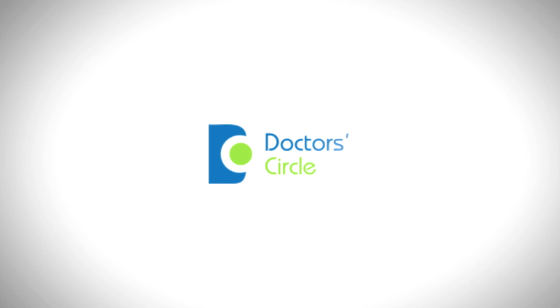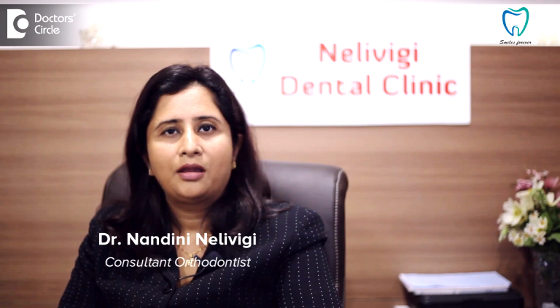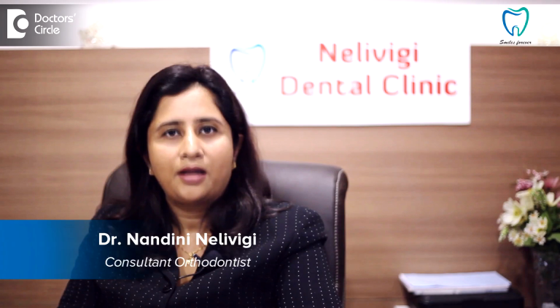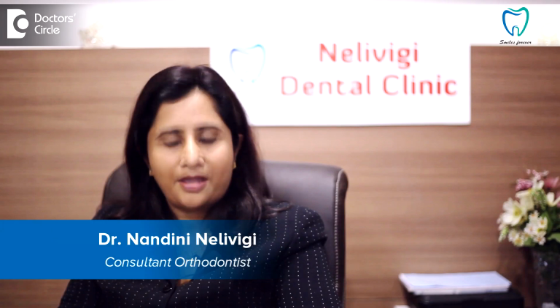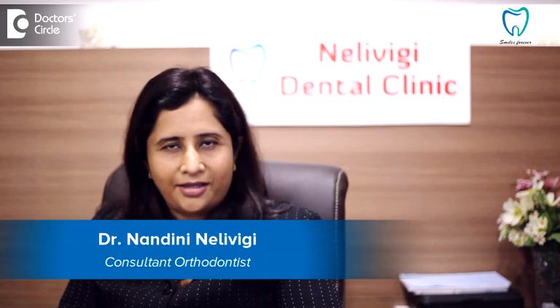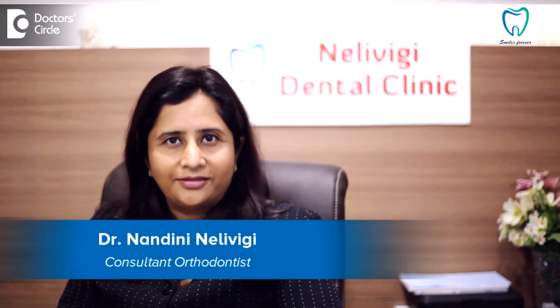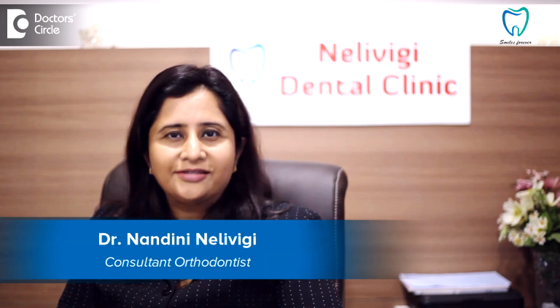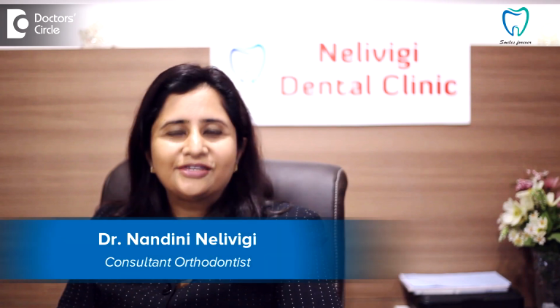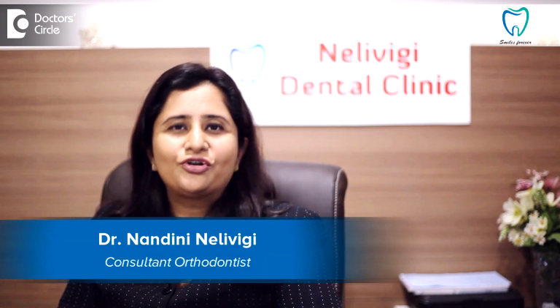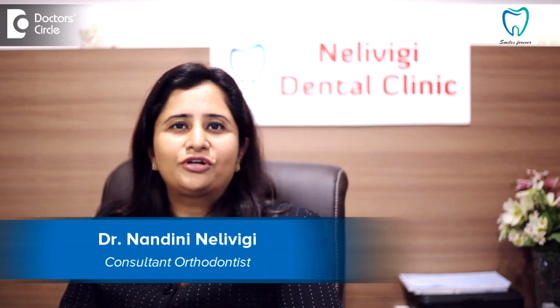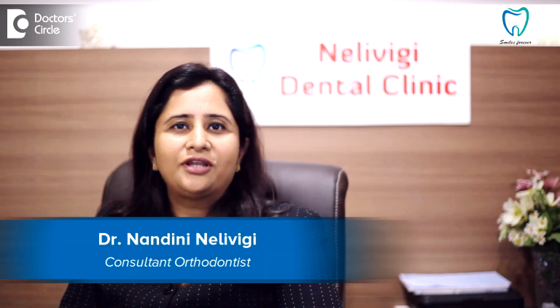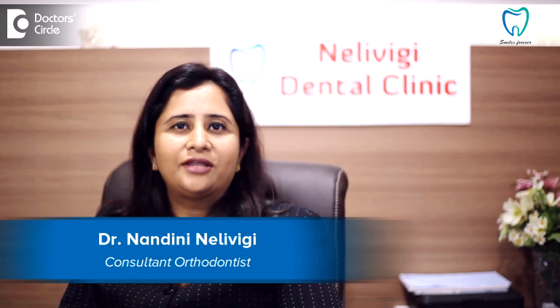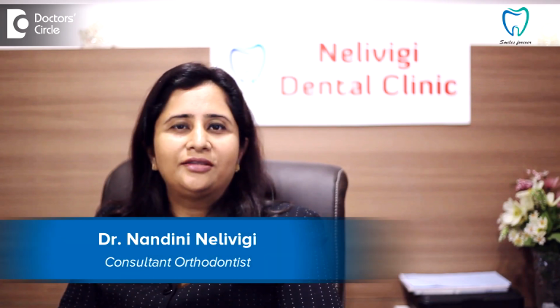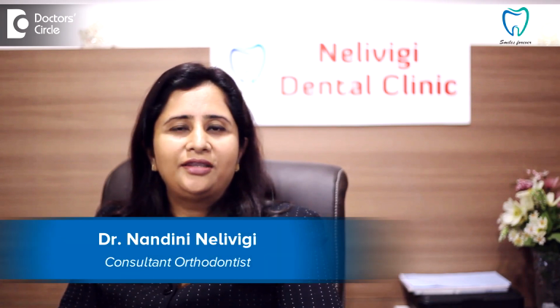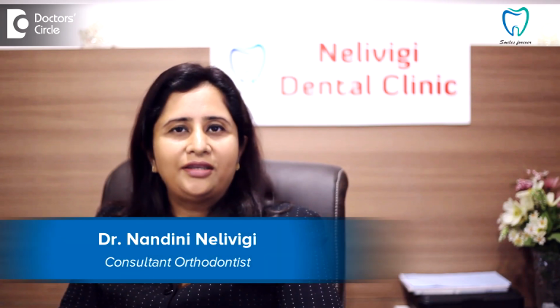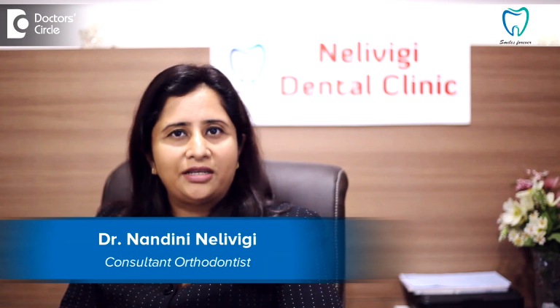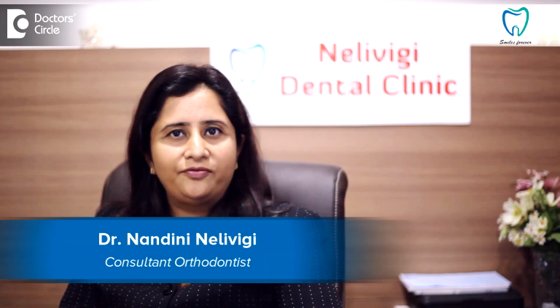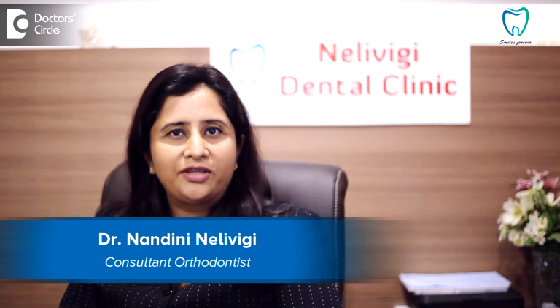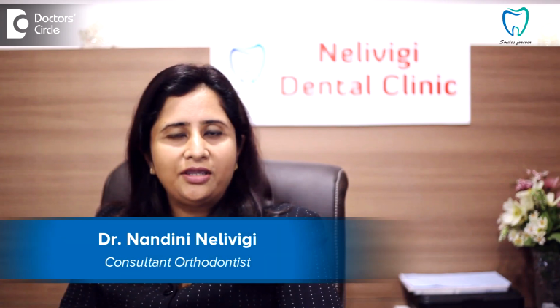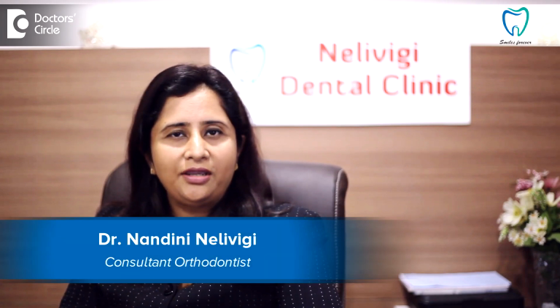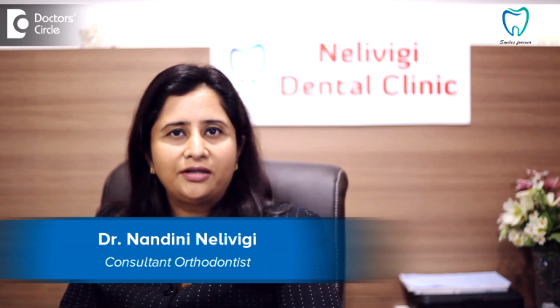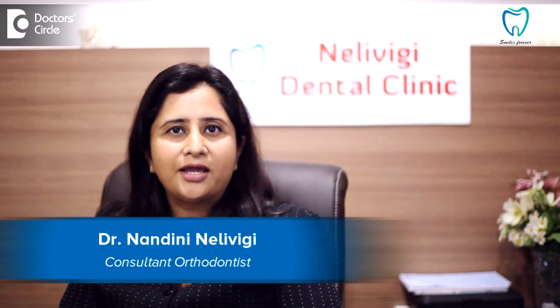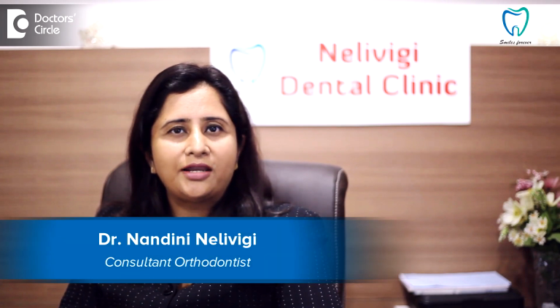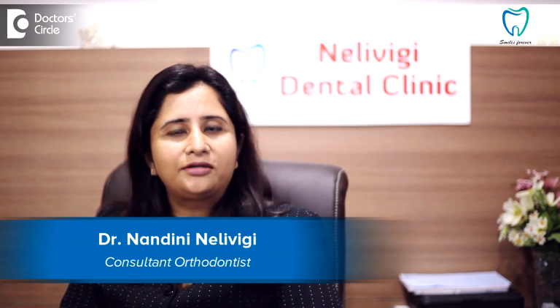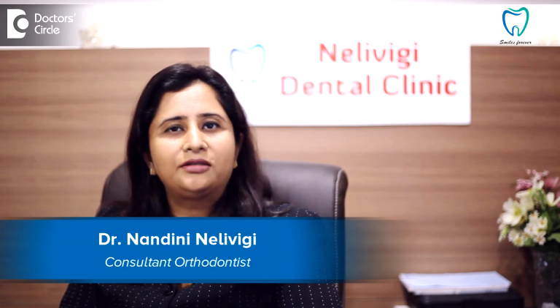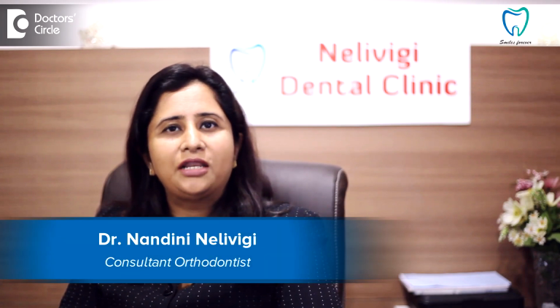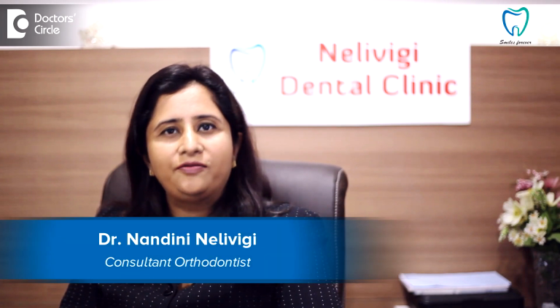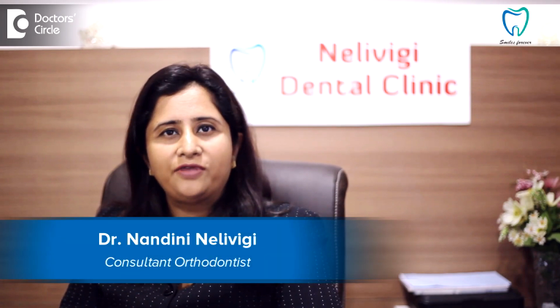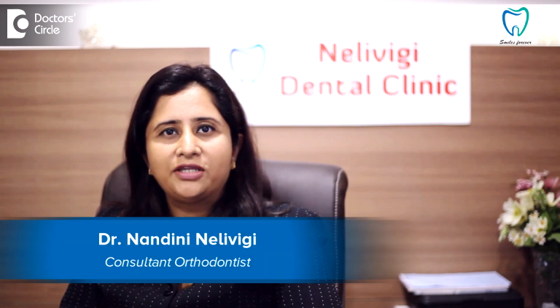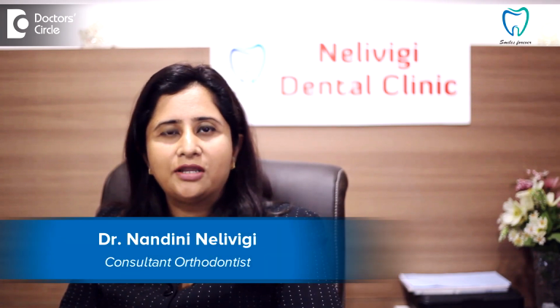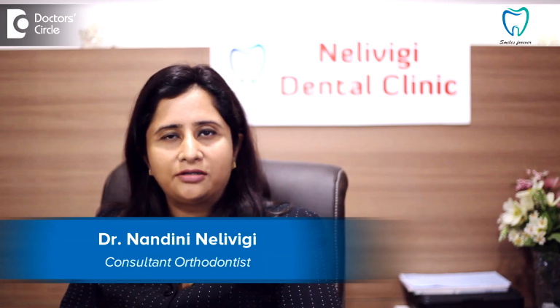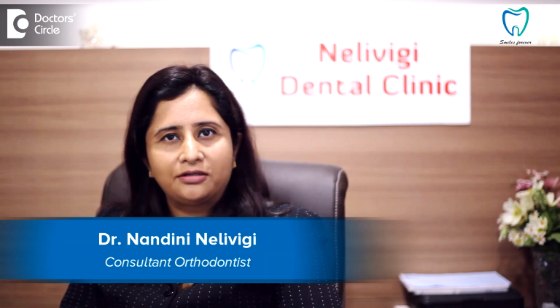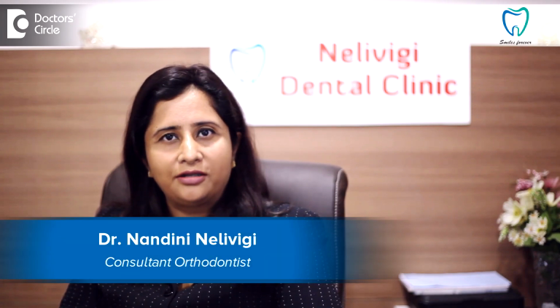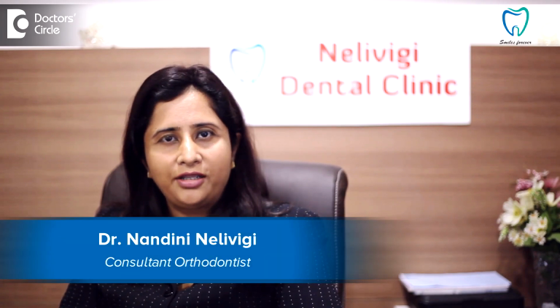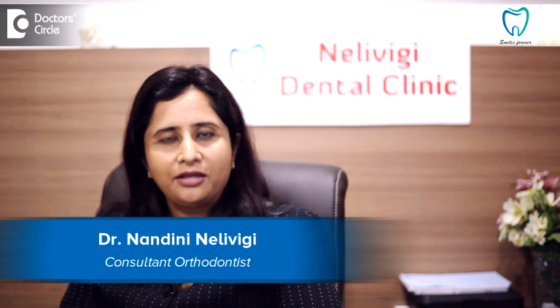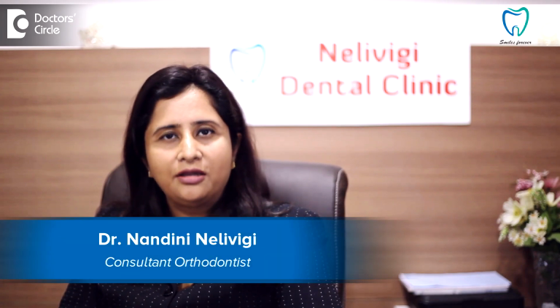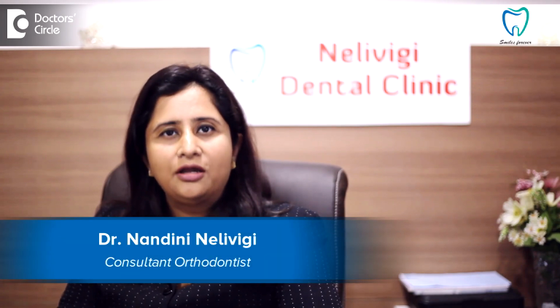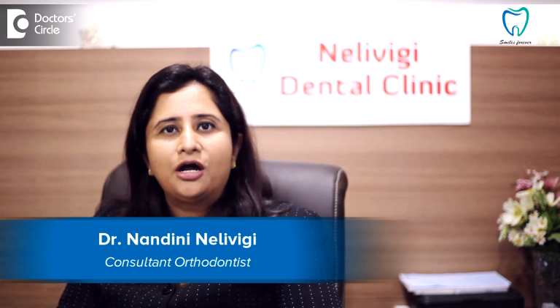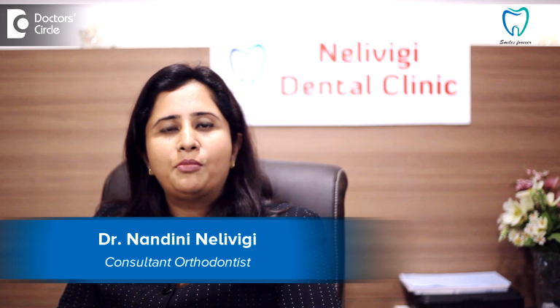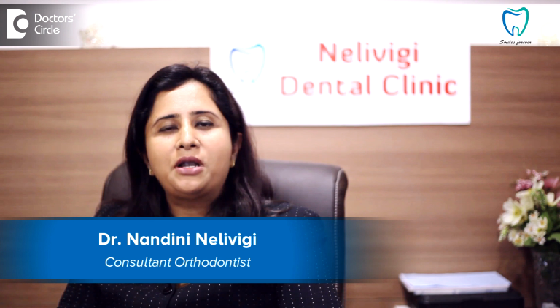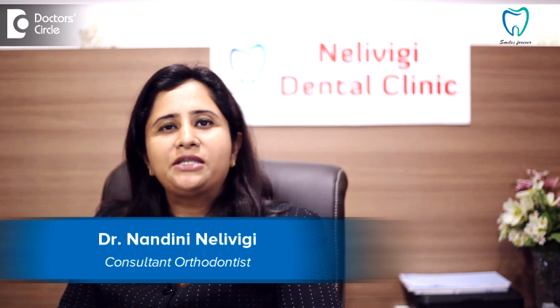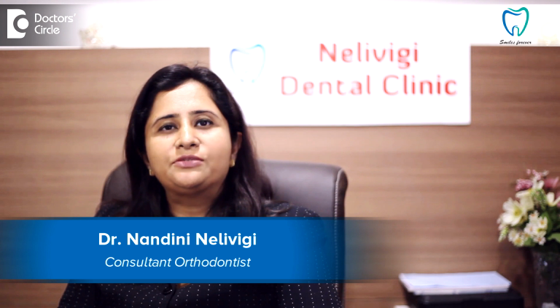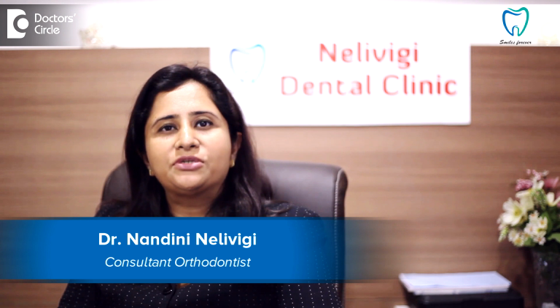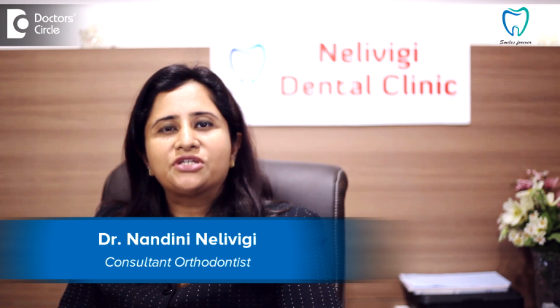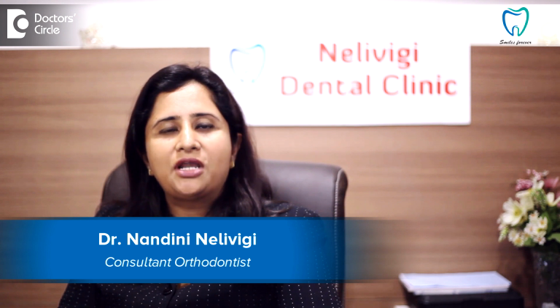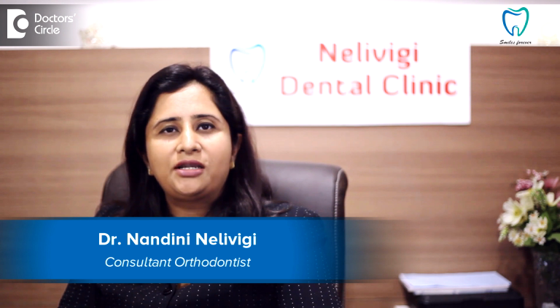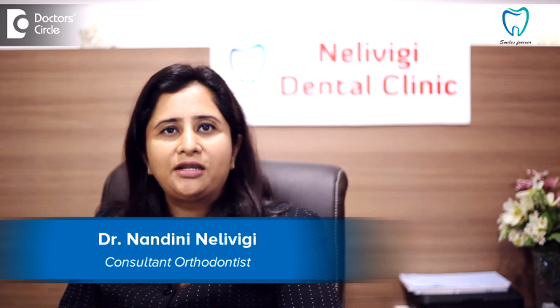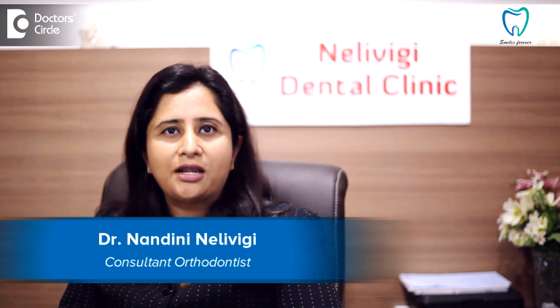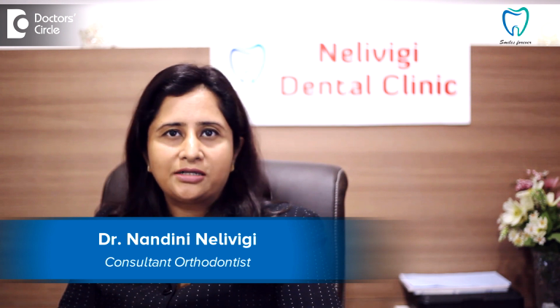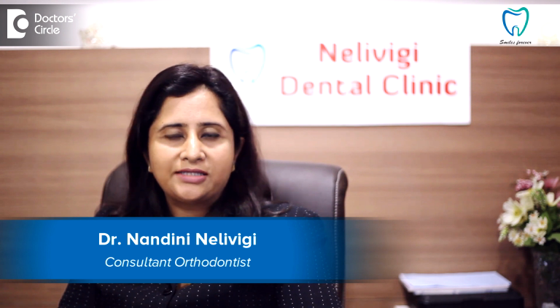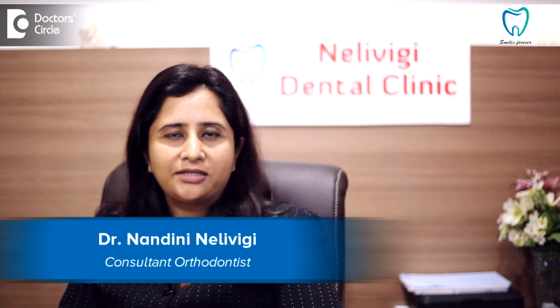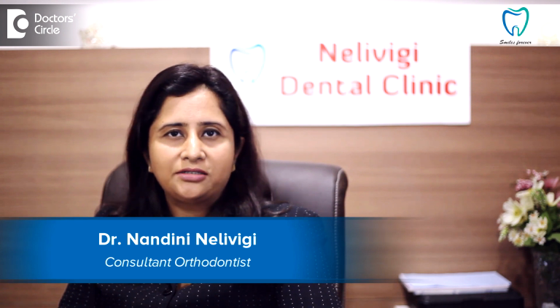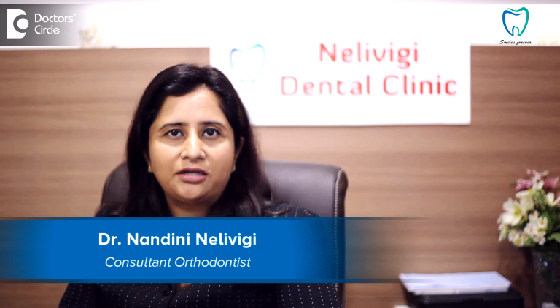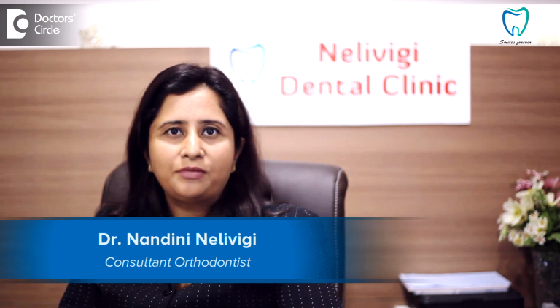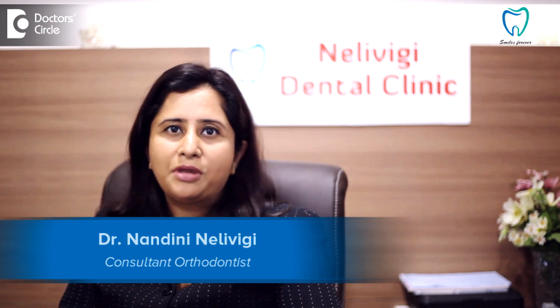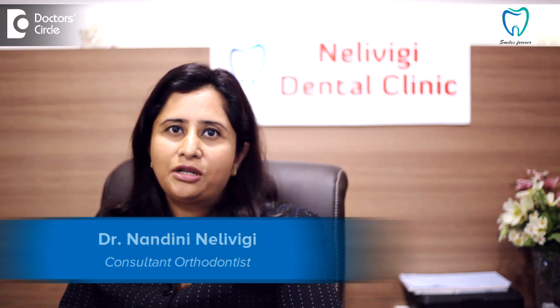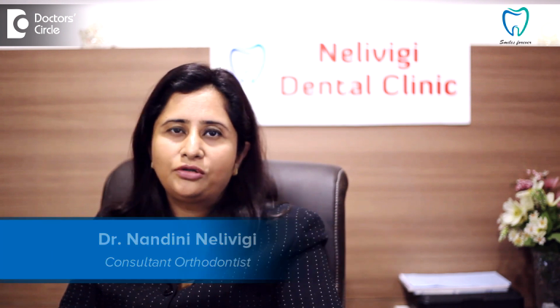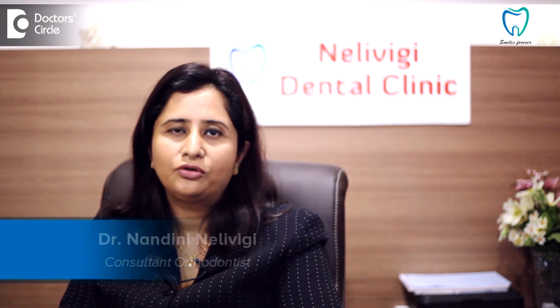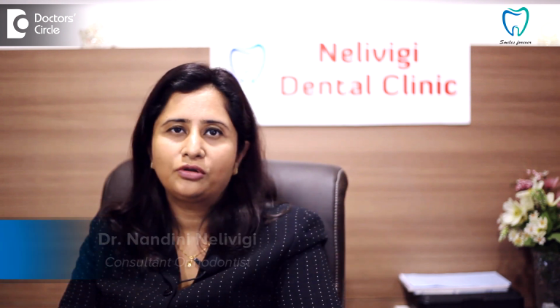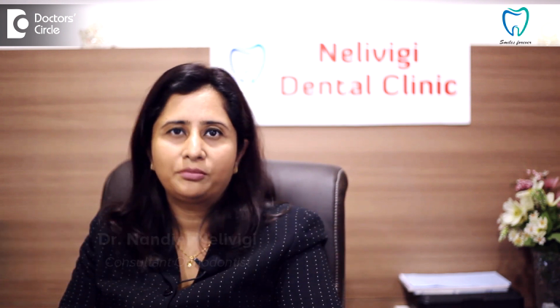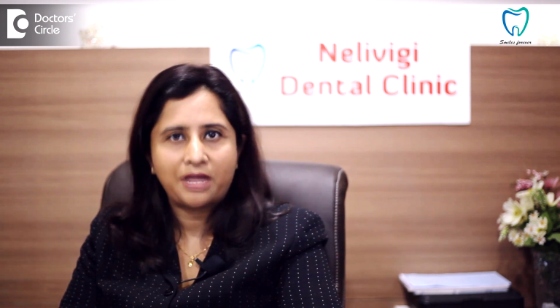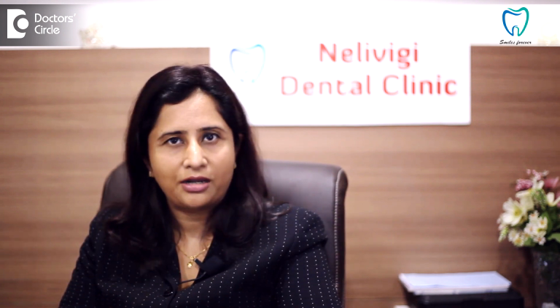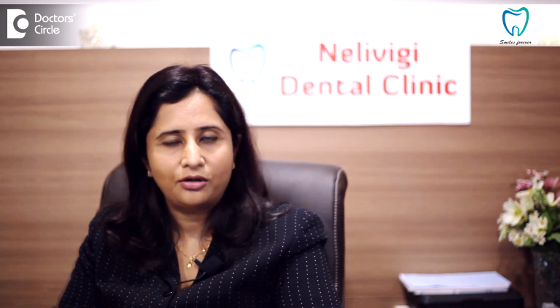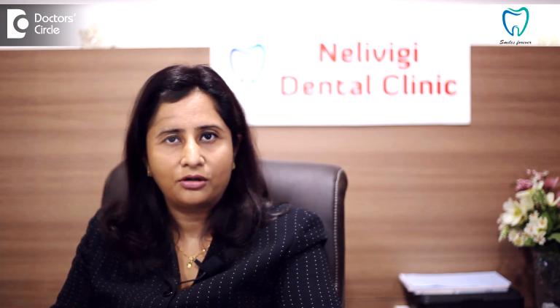Hi, this is Dr. Nandini Nellivighi, Director of Nellivighi Dental Clinic, a multi-speciality dental center at Ballendore, Bangalore.